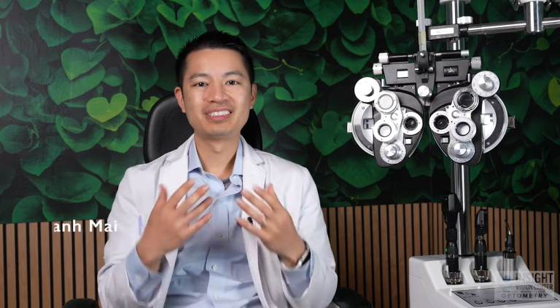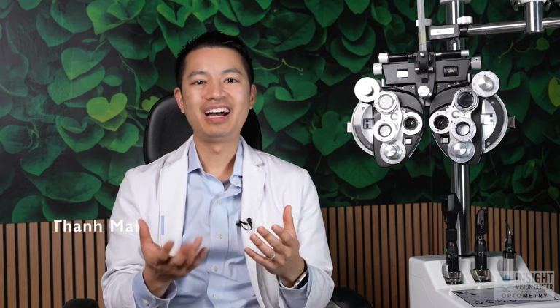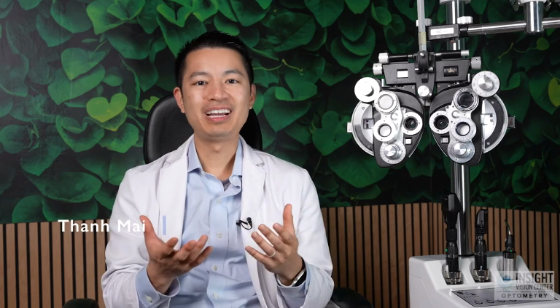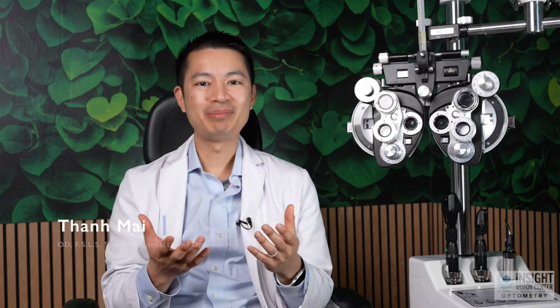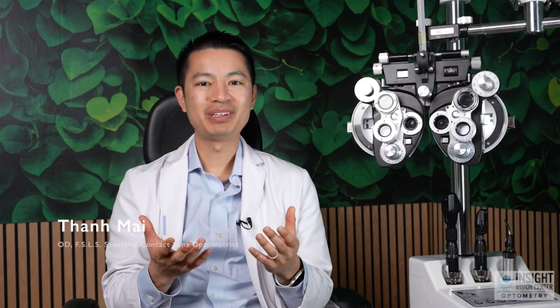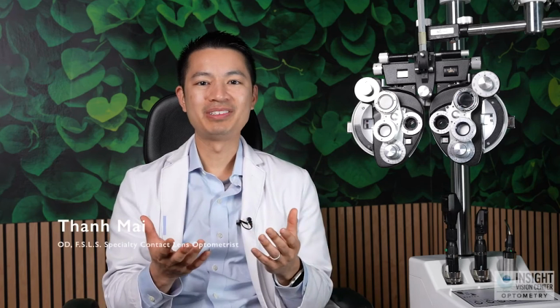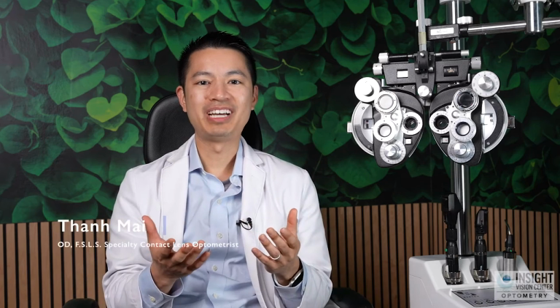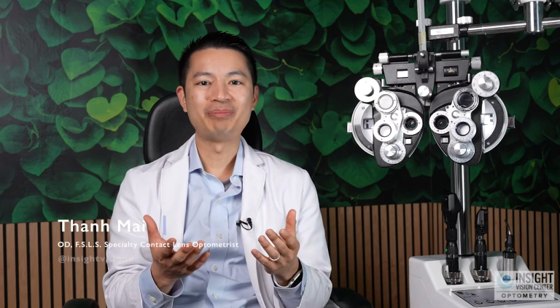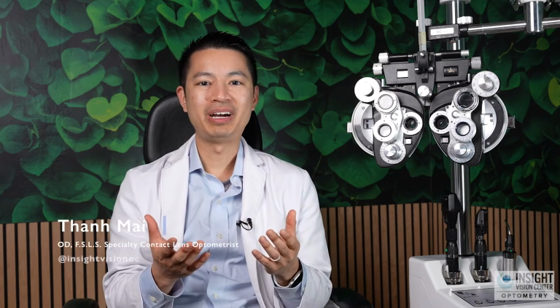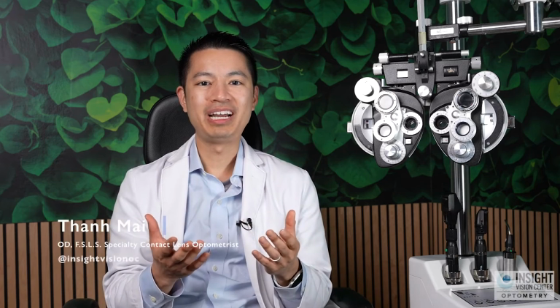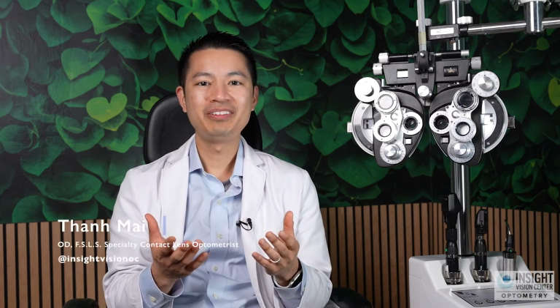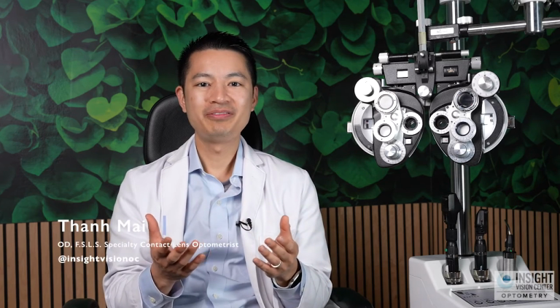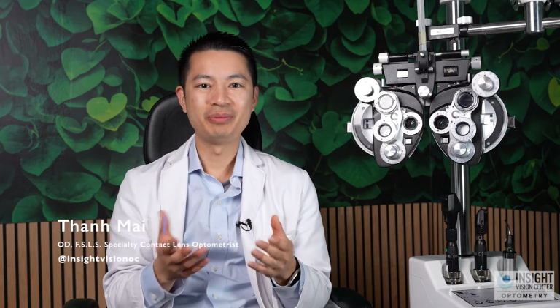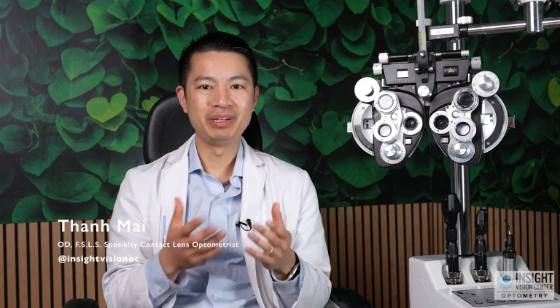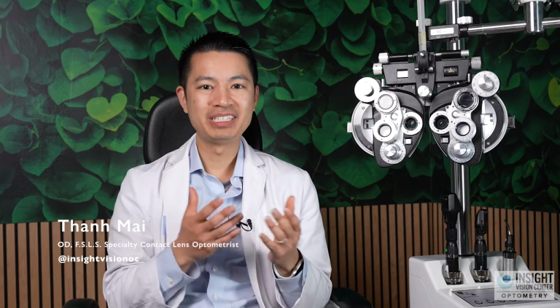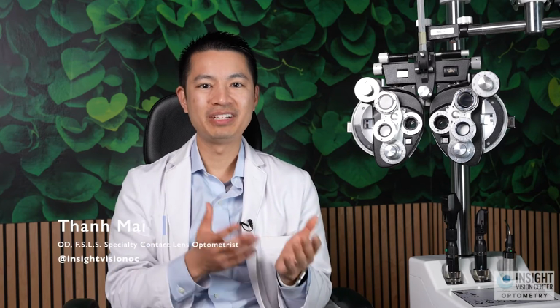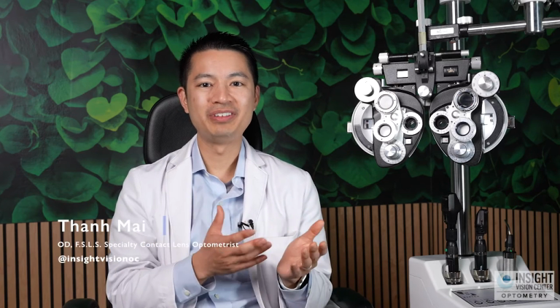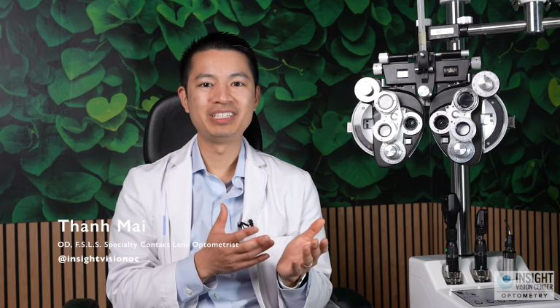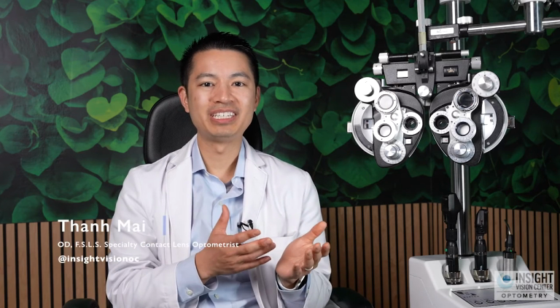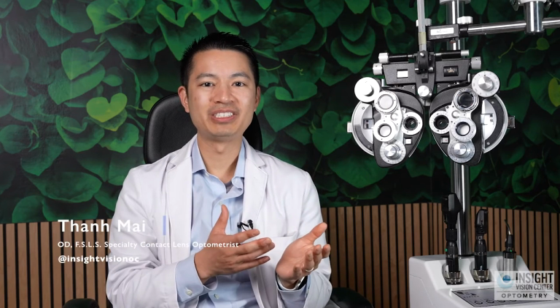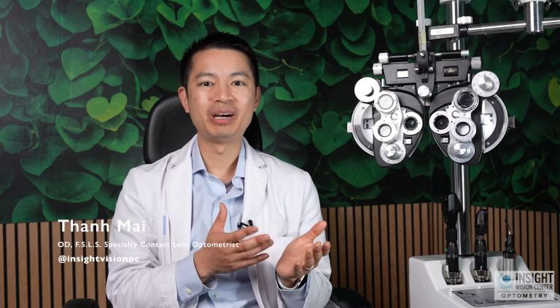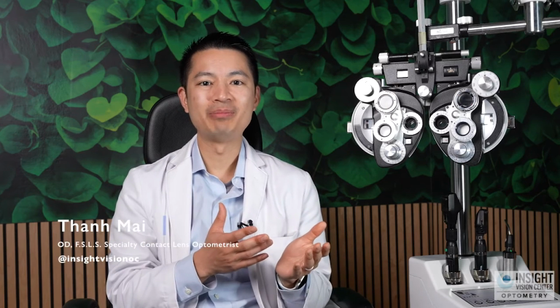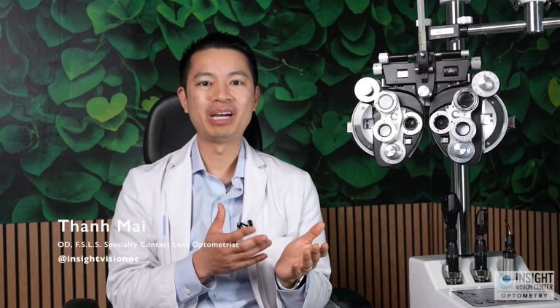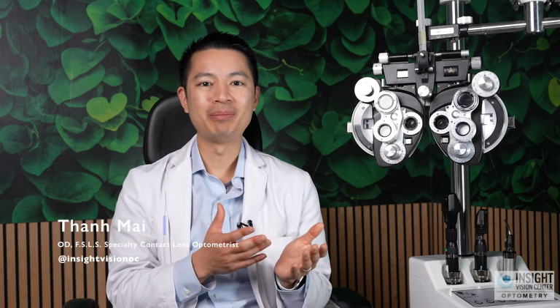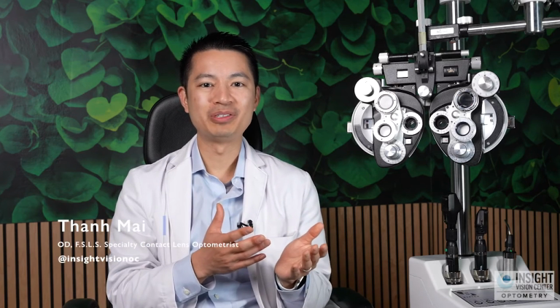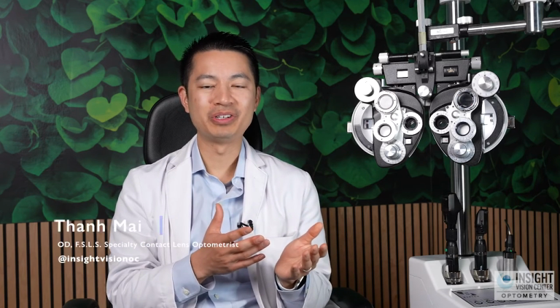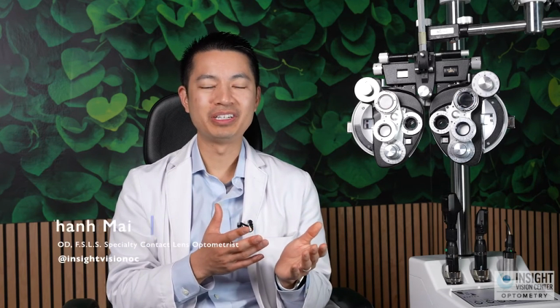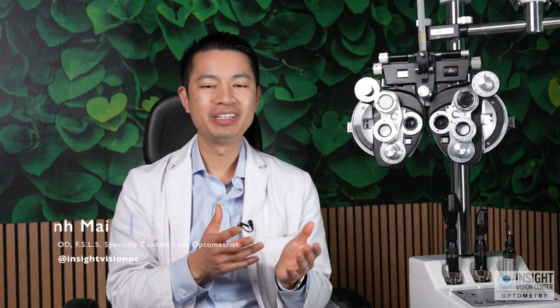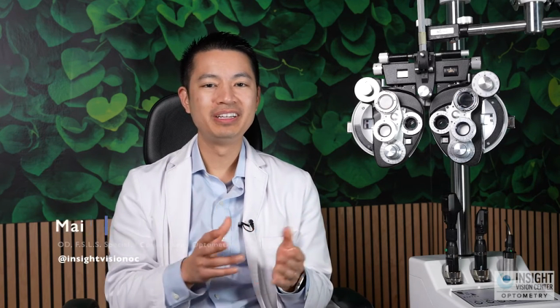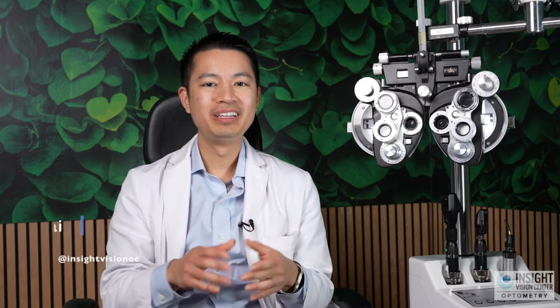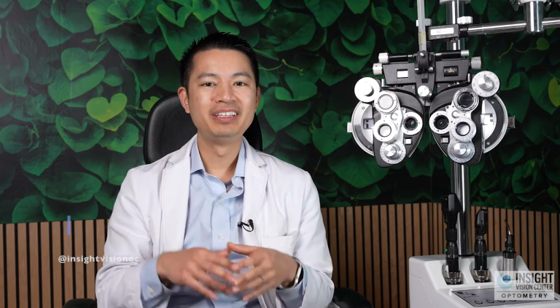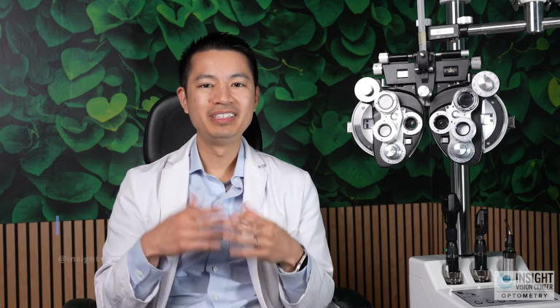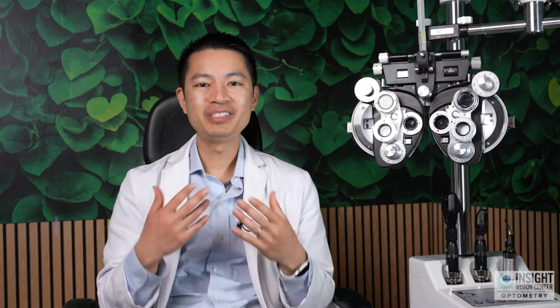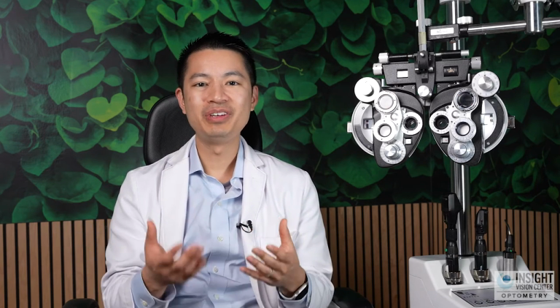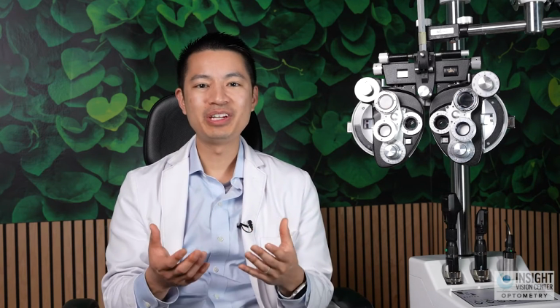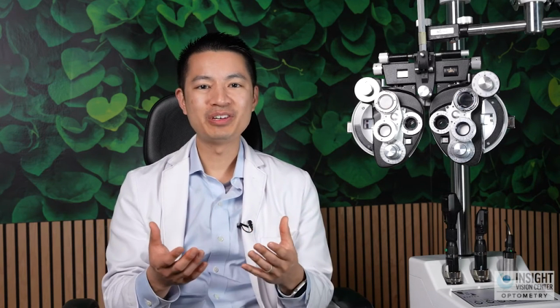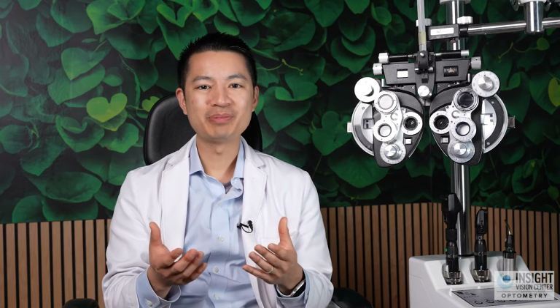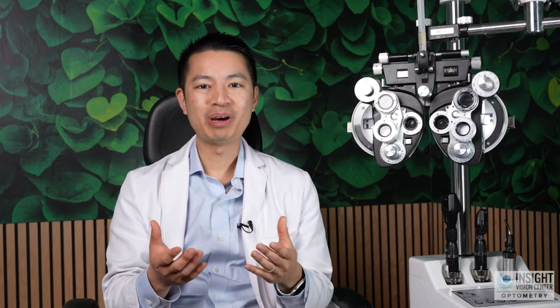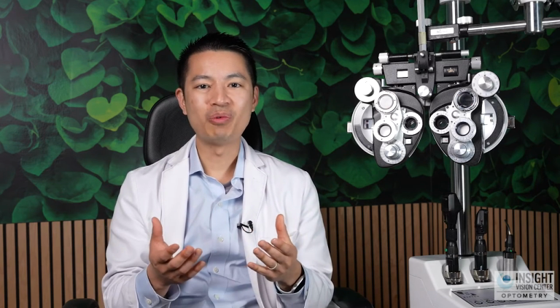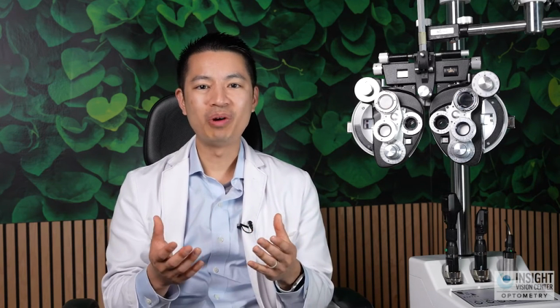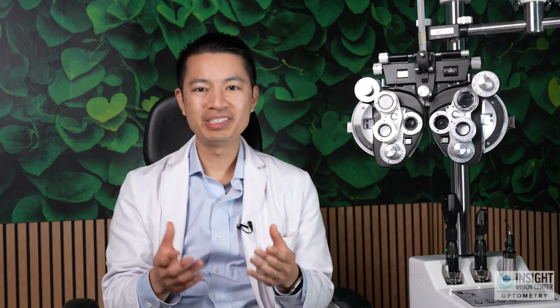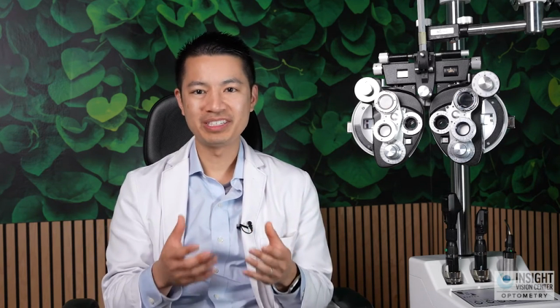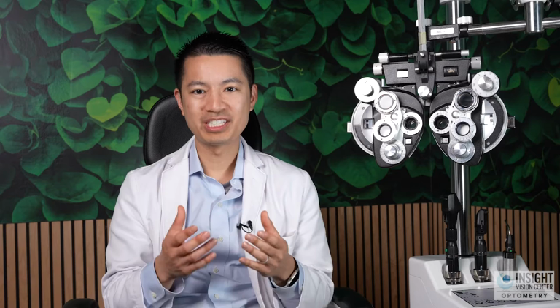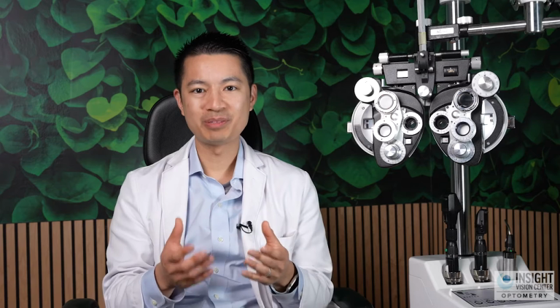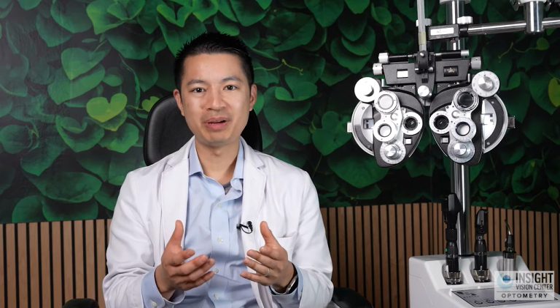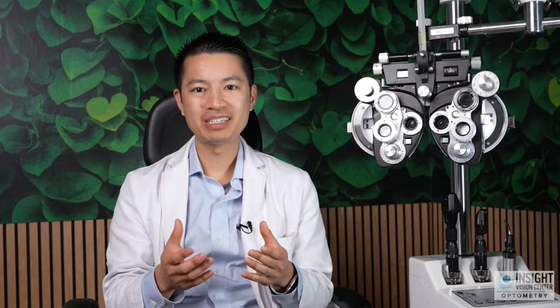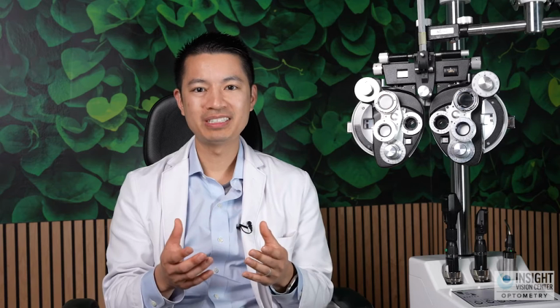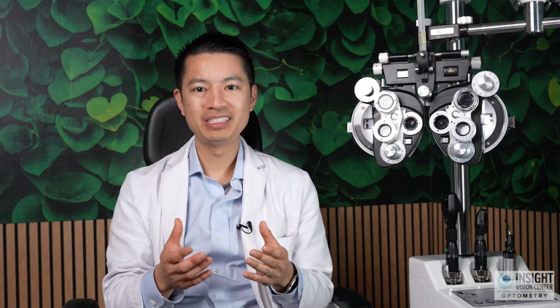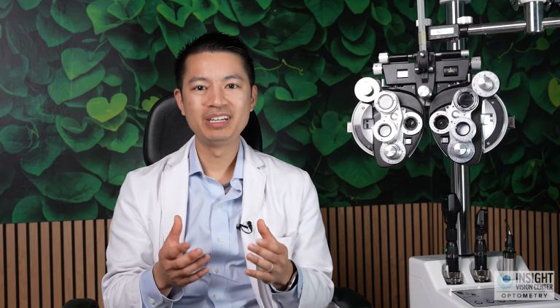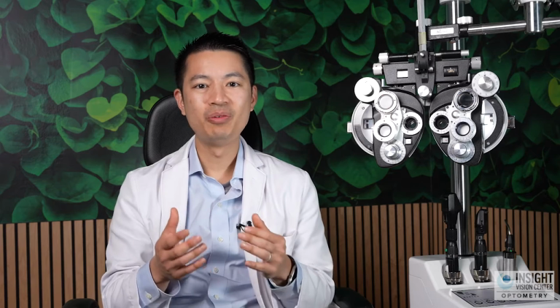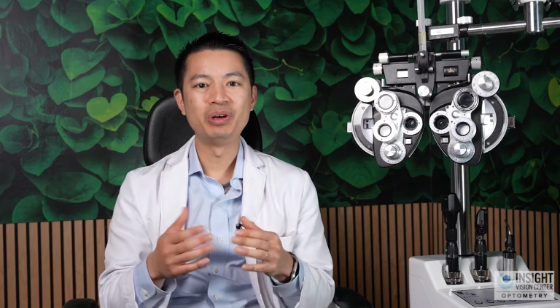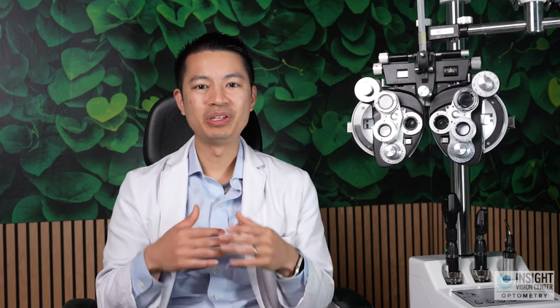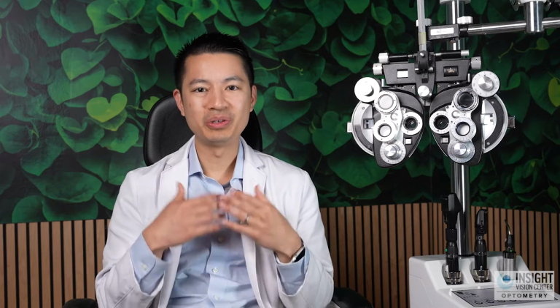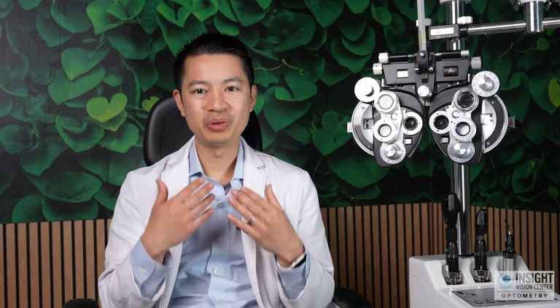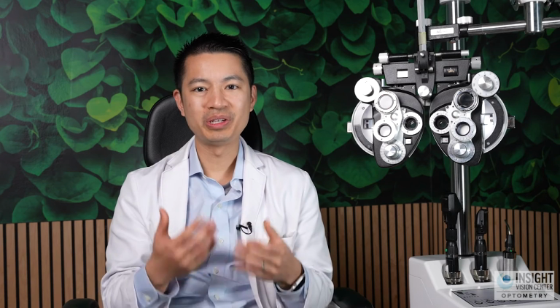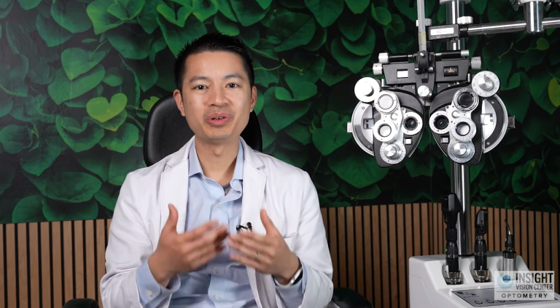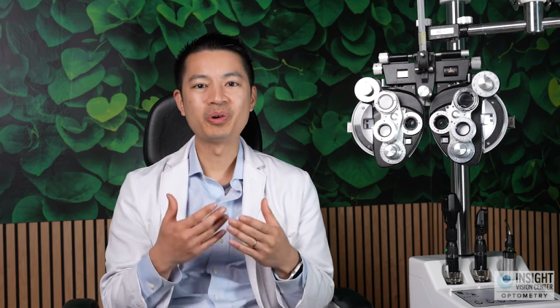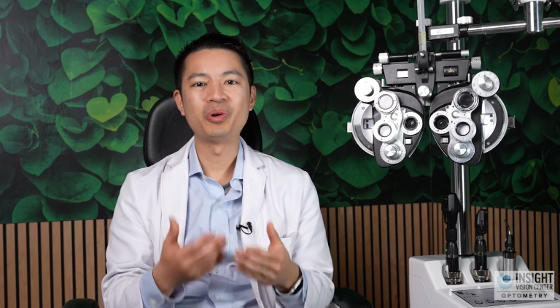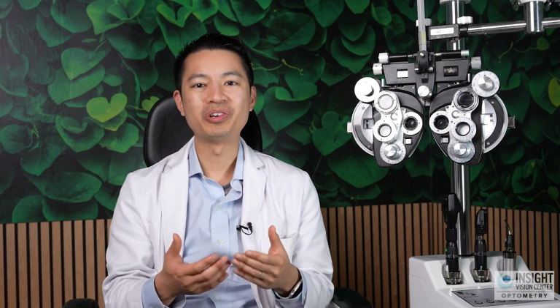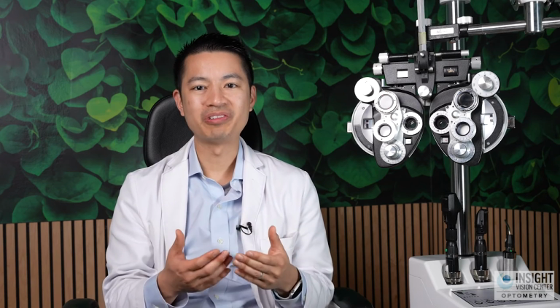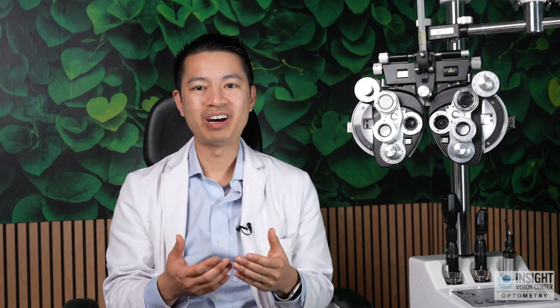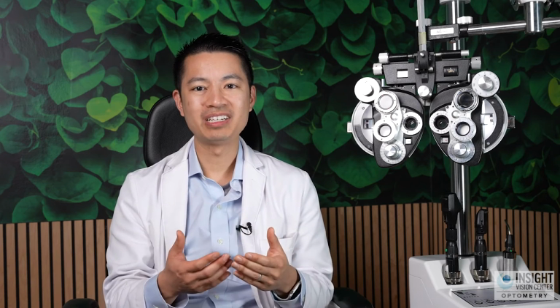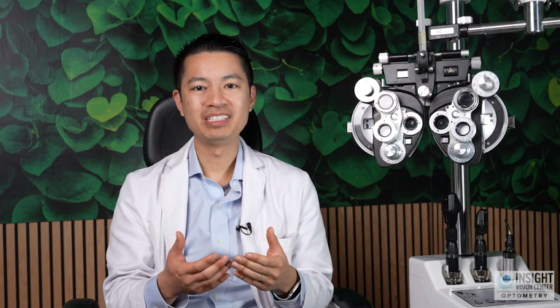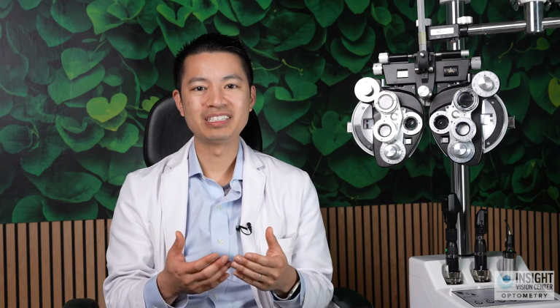Hi, I'm Dr. Tan Mai from Inside Vision Center Optometry. This video is about what to expect when you're doing your corneal crosslinking.